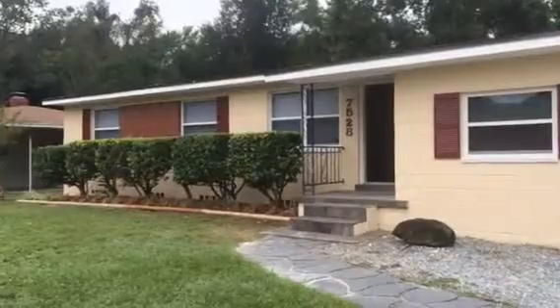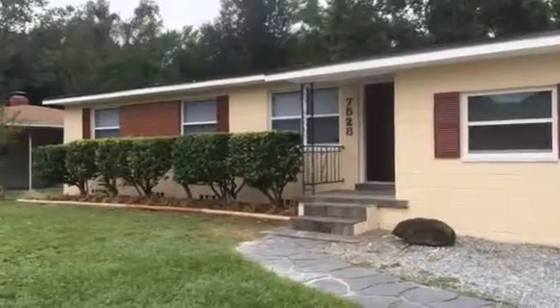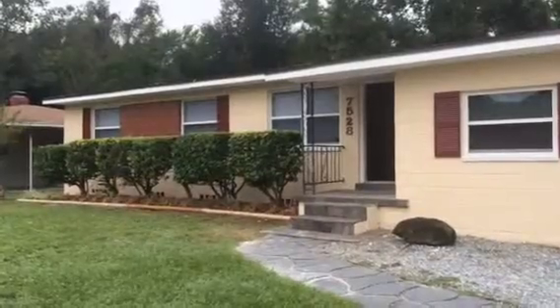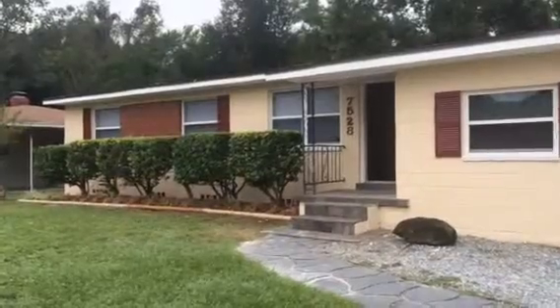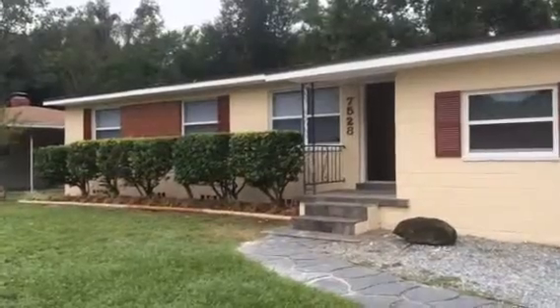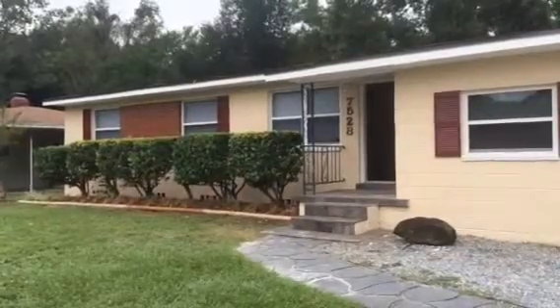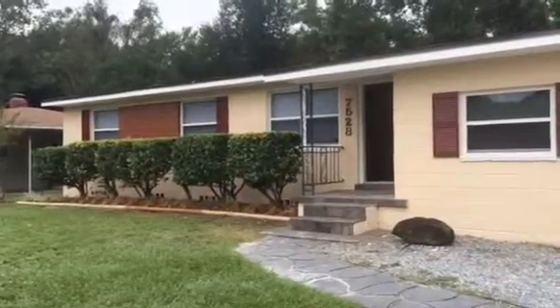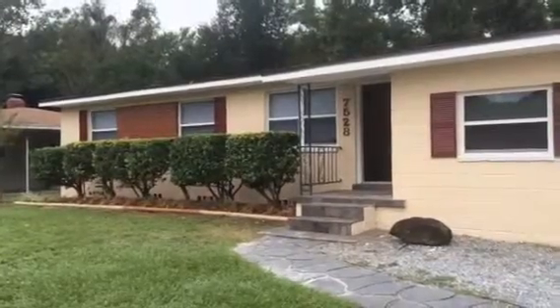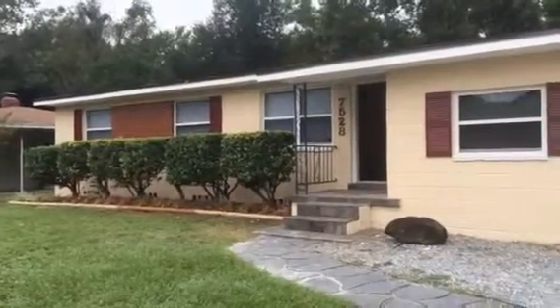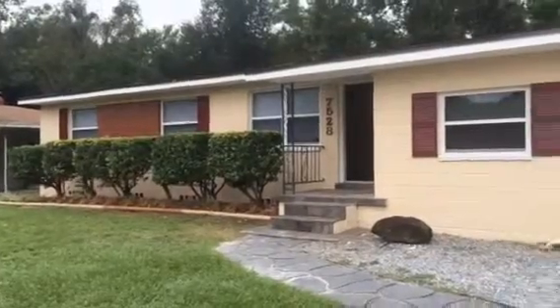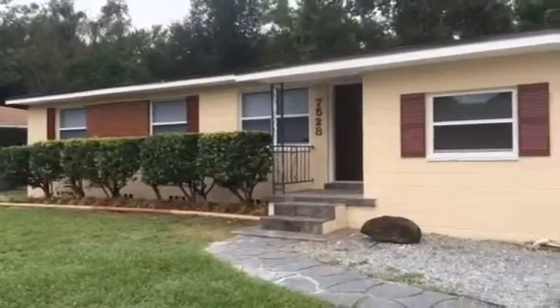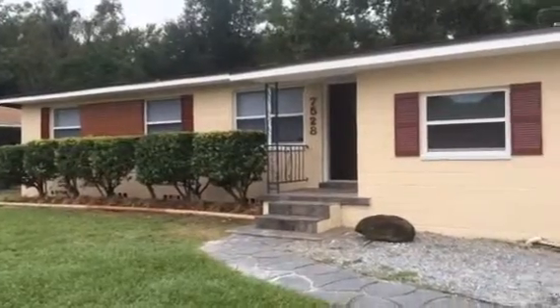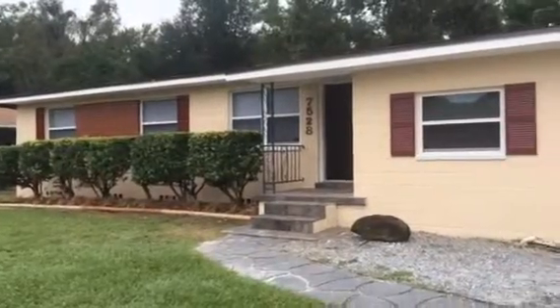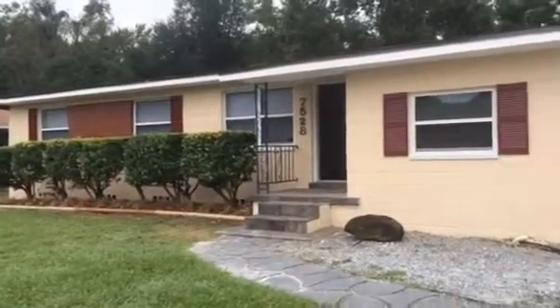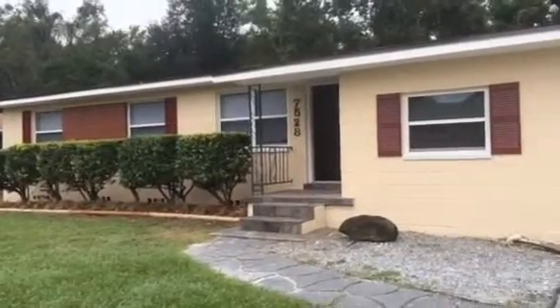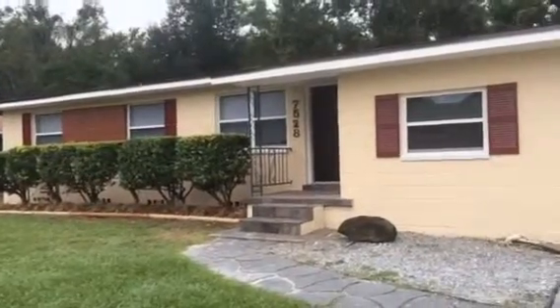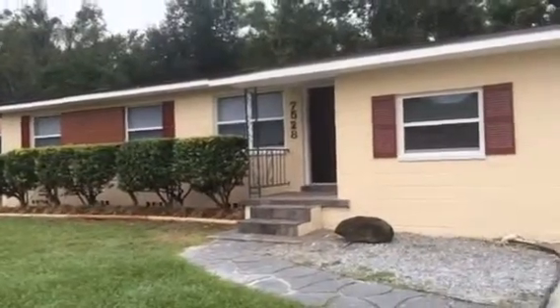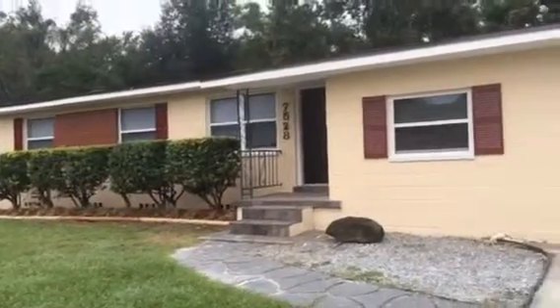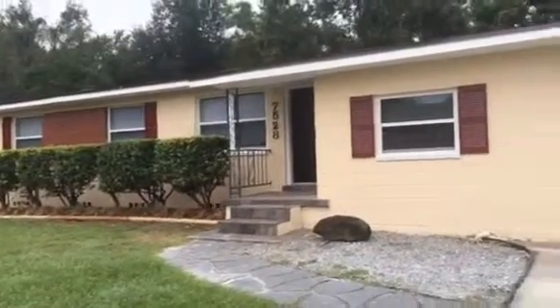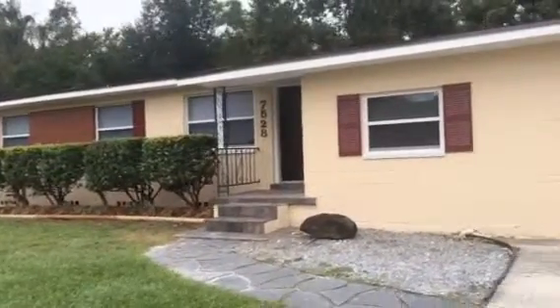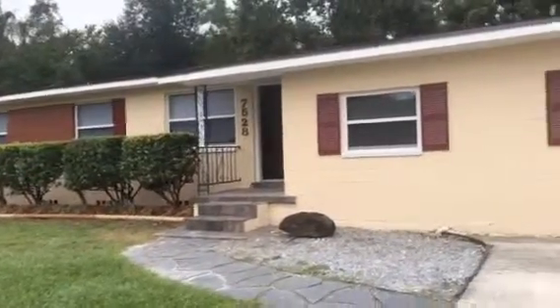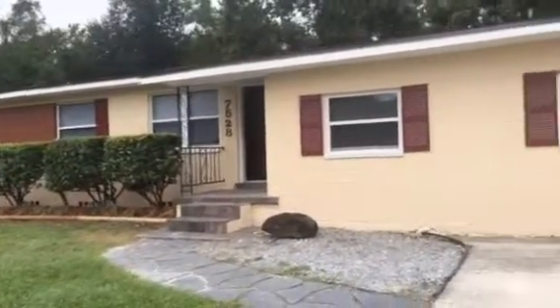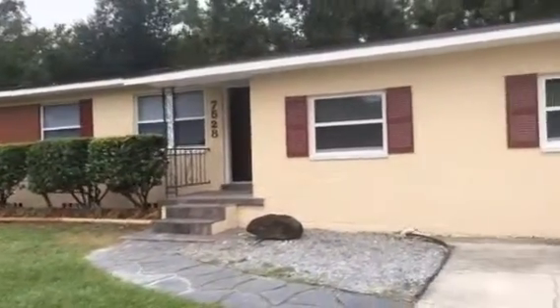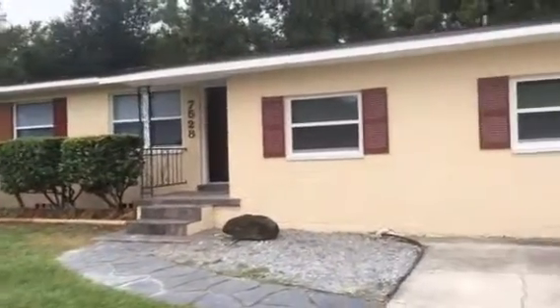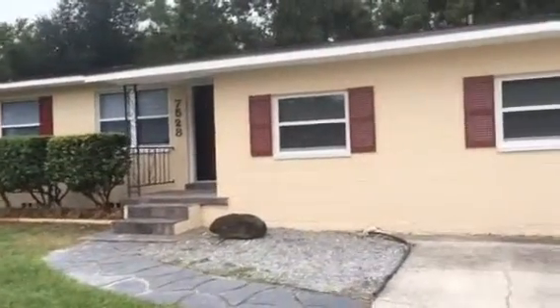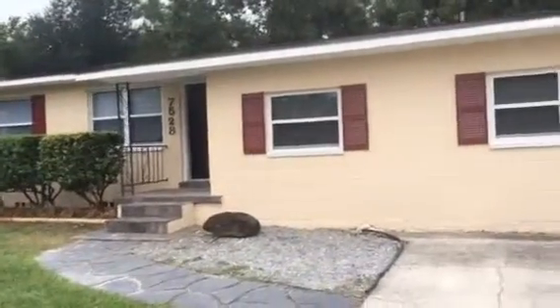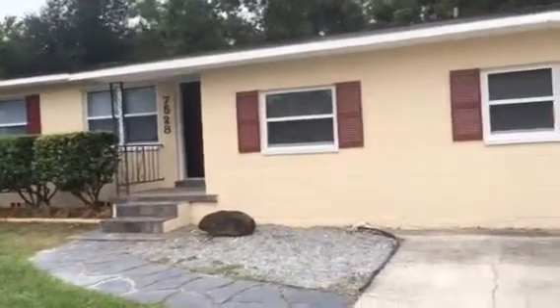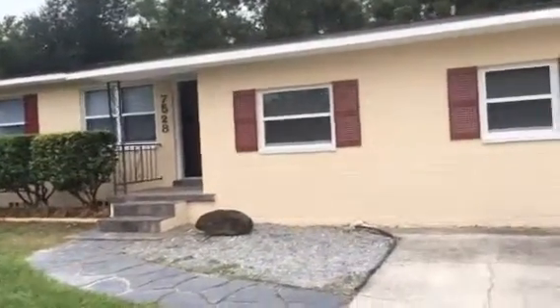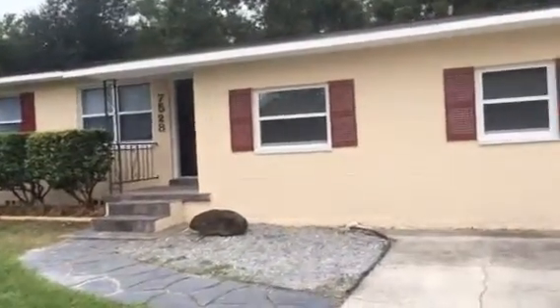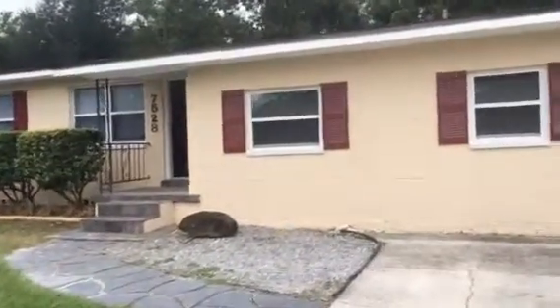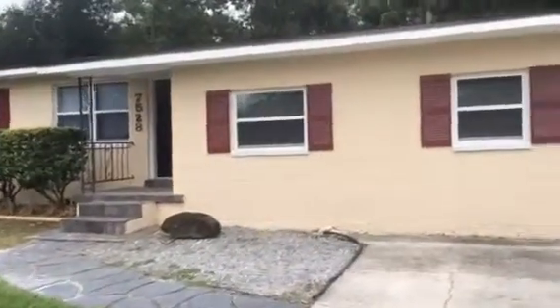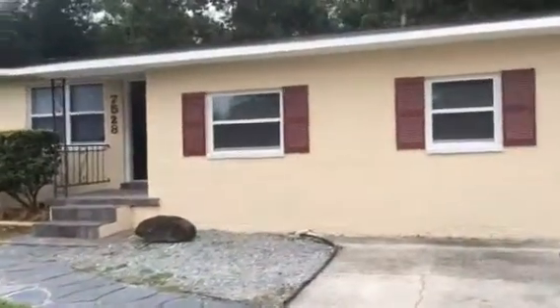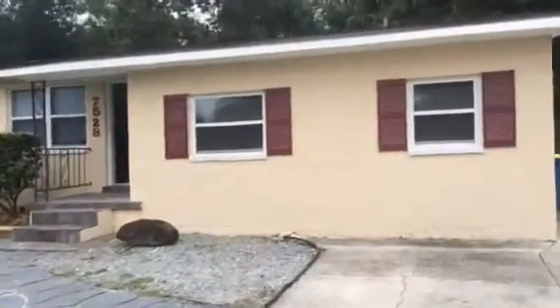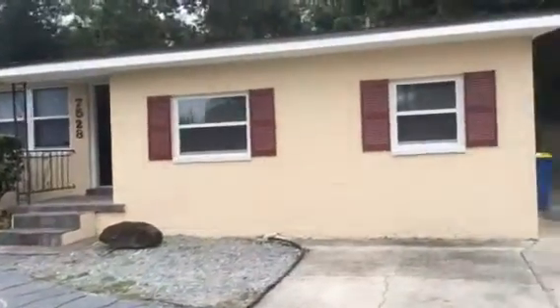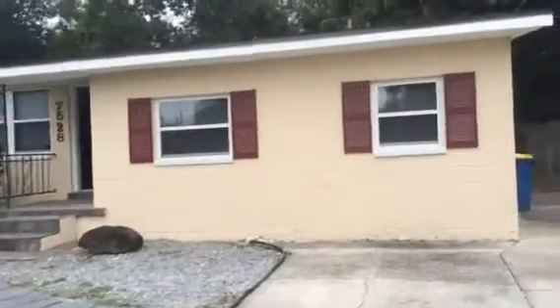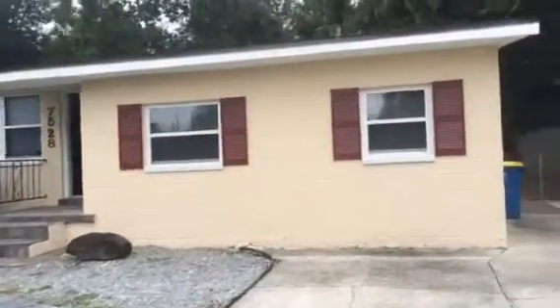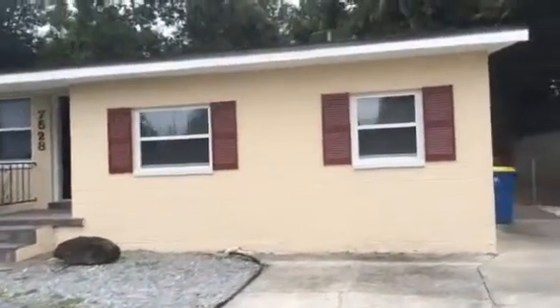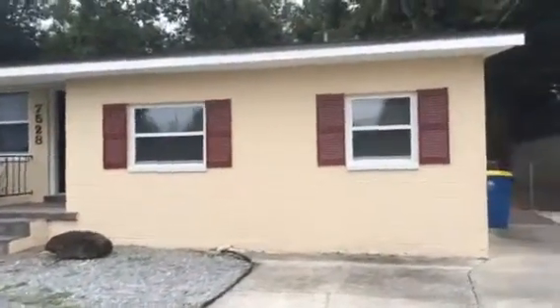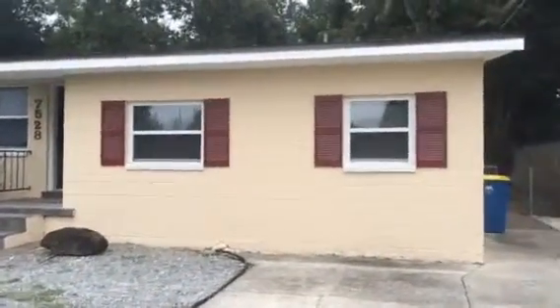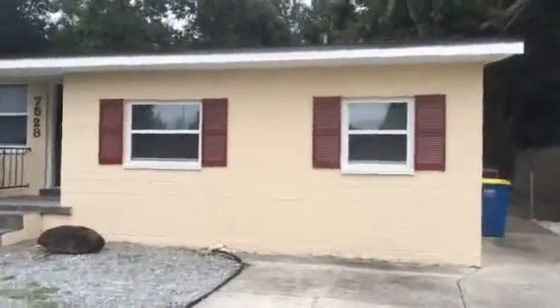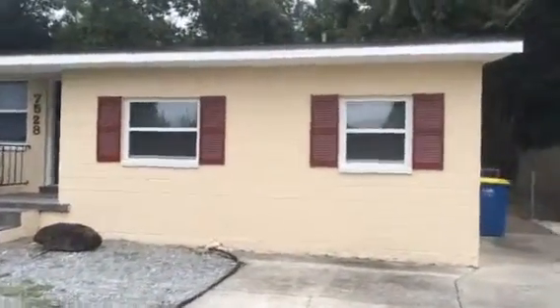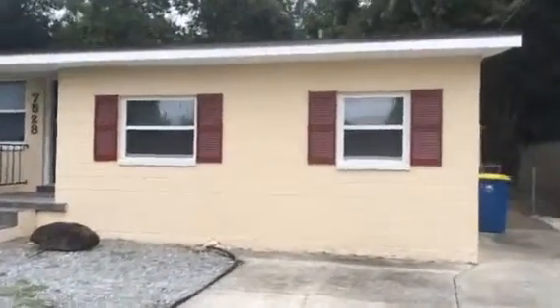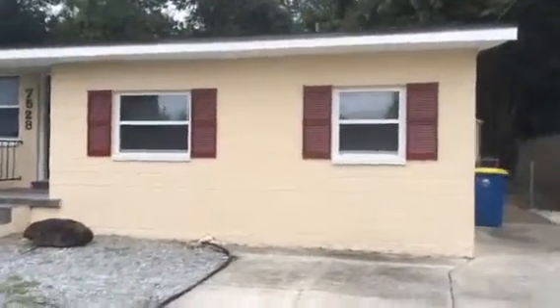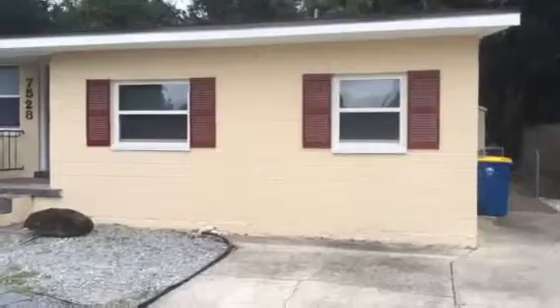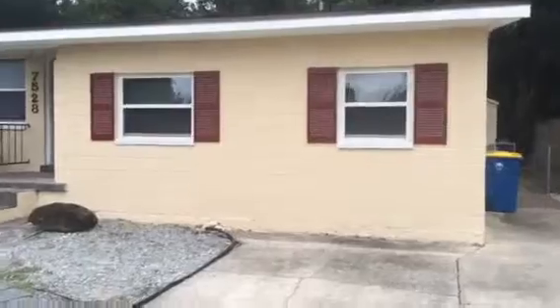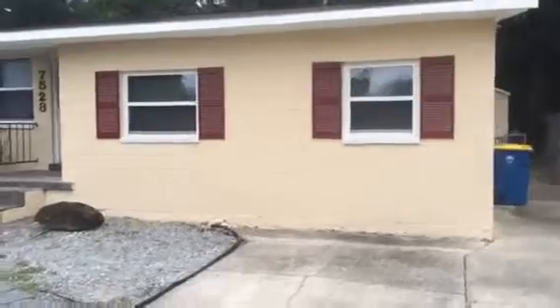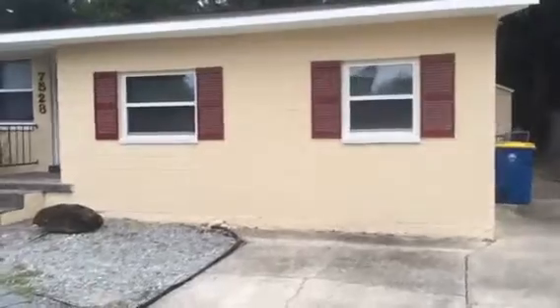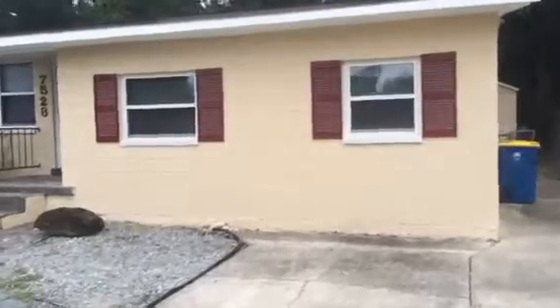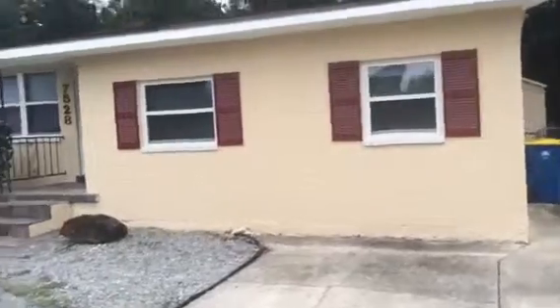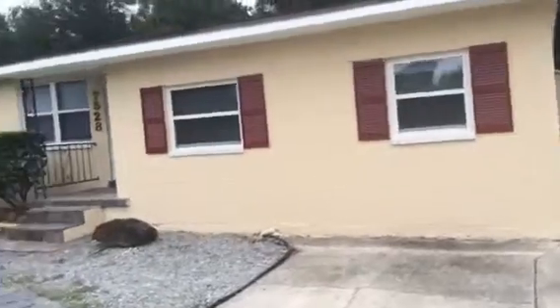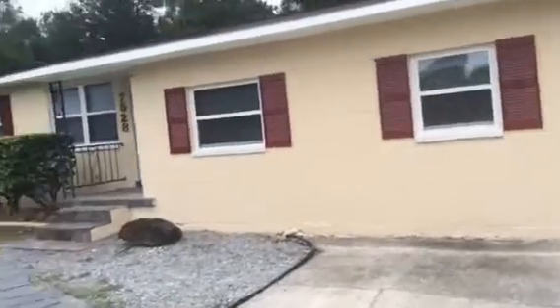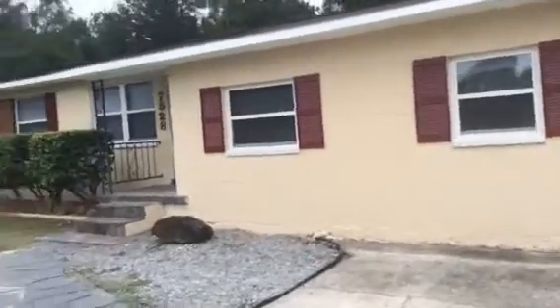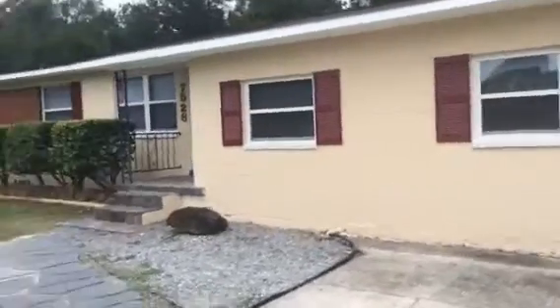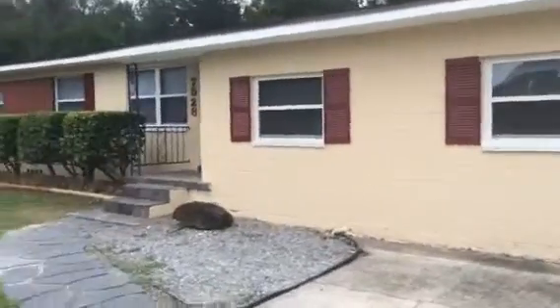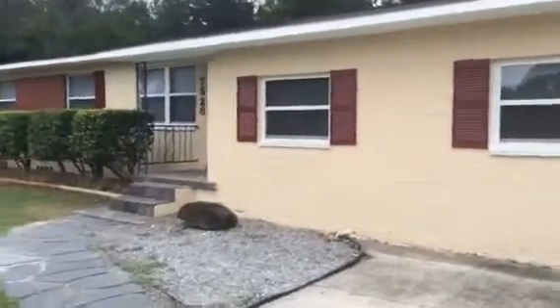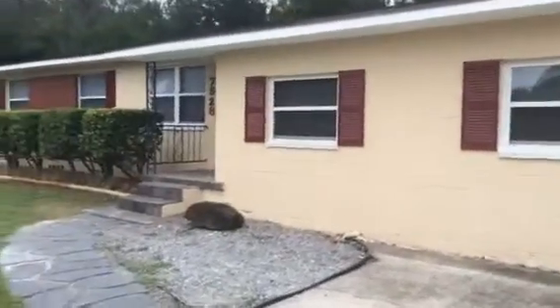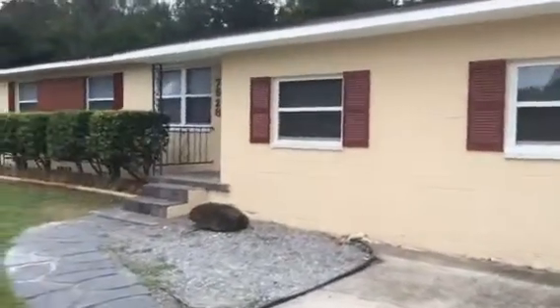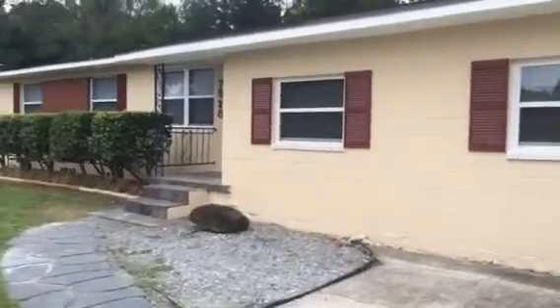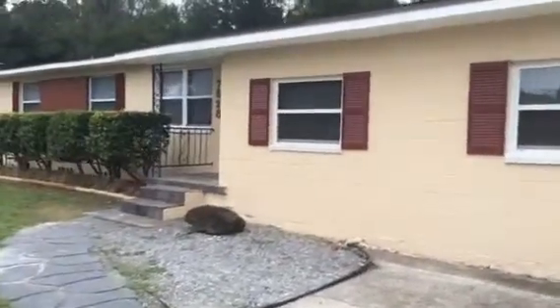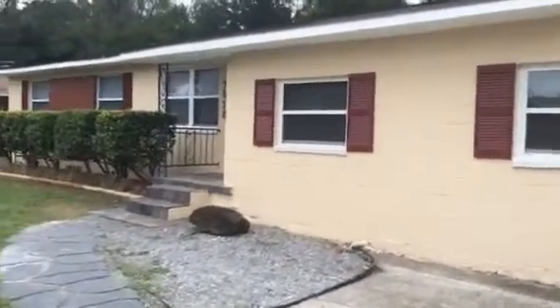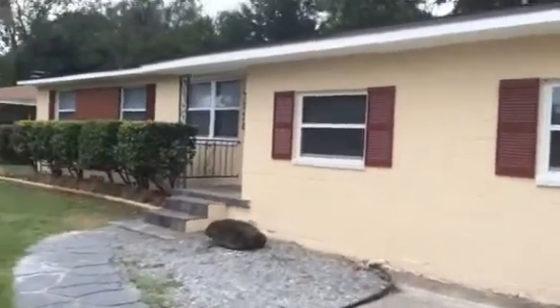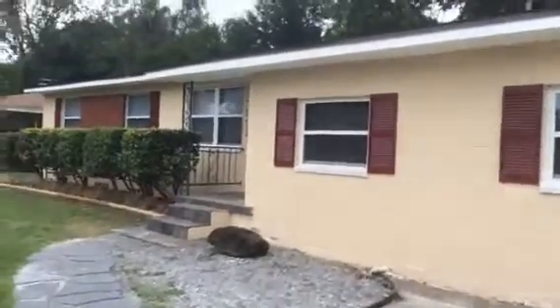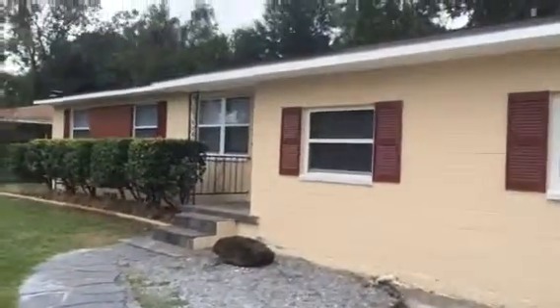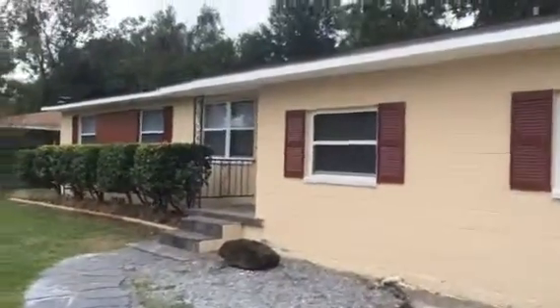Hey, it's John at 7528 Dalehurst Drive for a final walkthrough. Our work on this project is finished and the house is ready for rent.